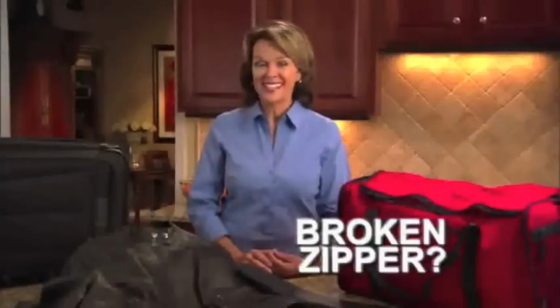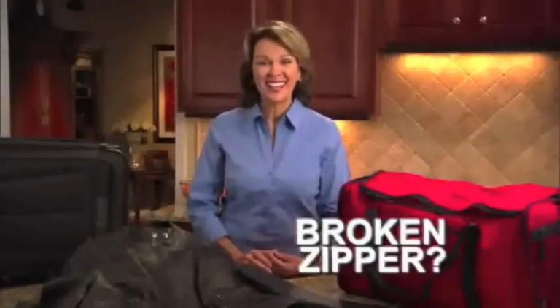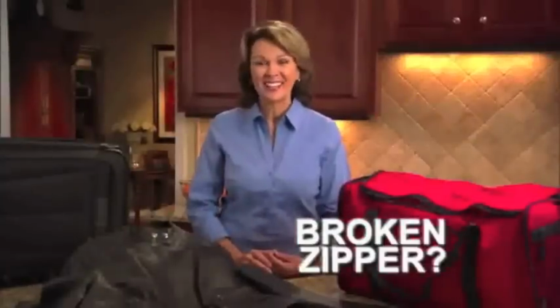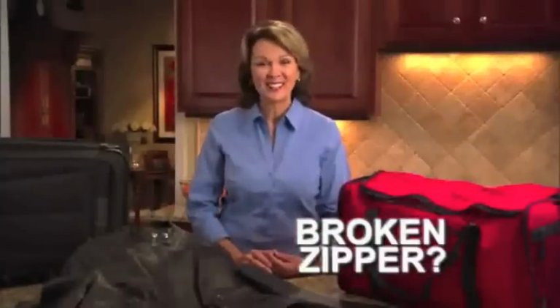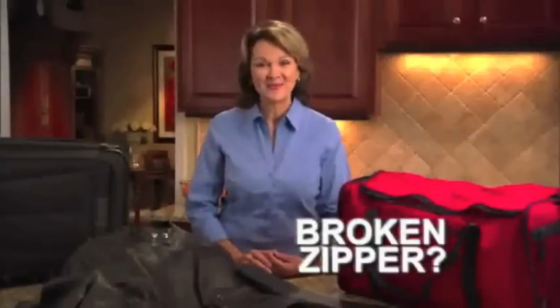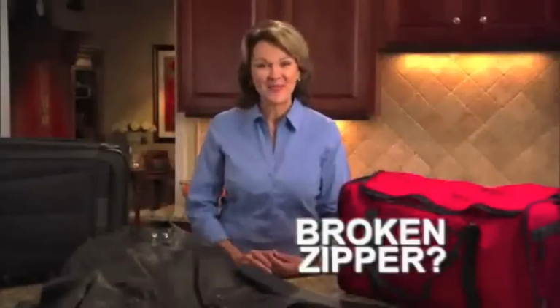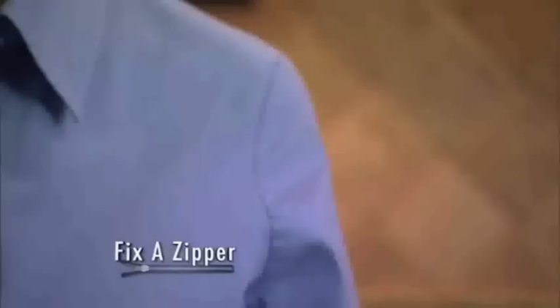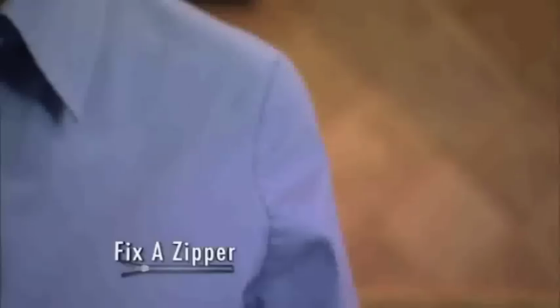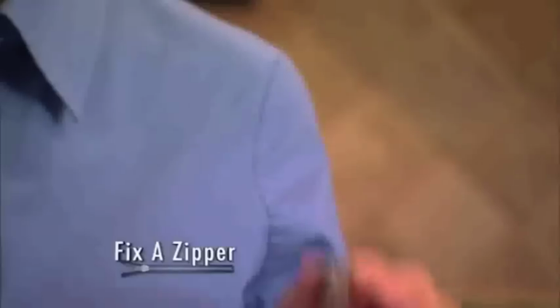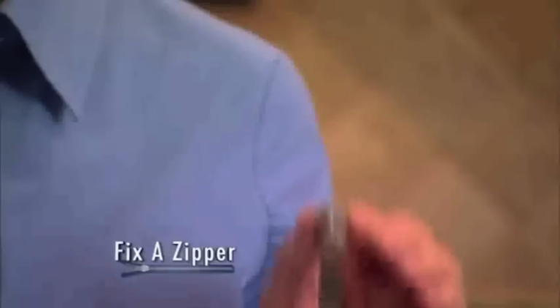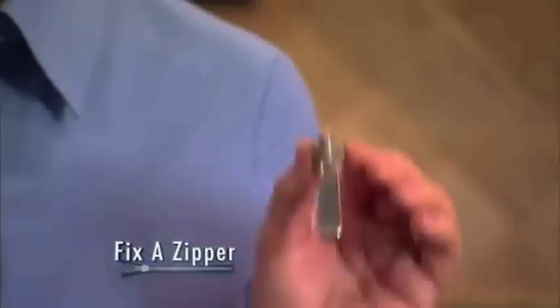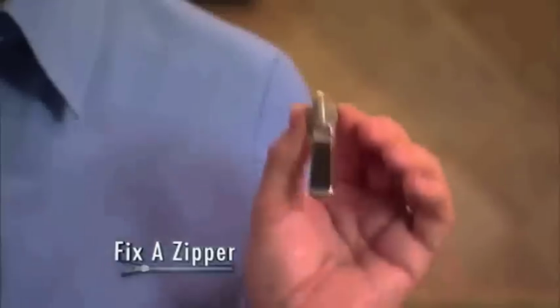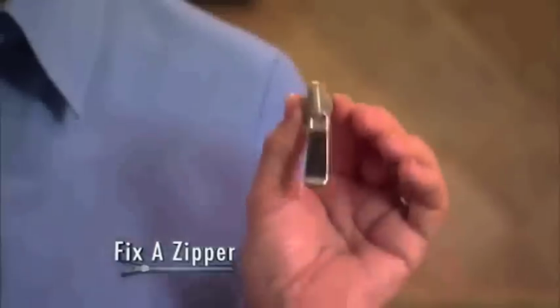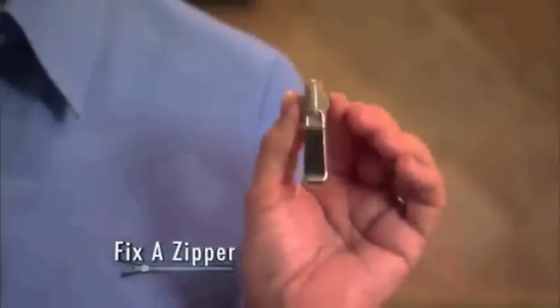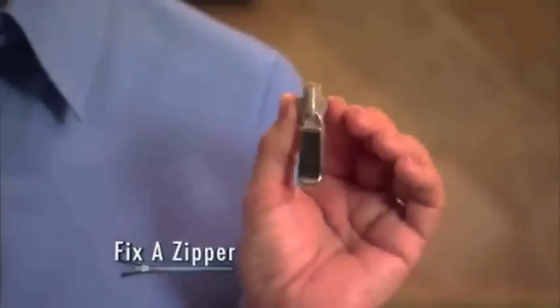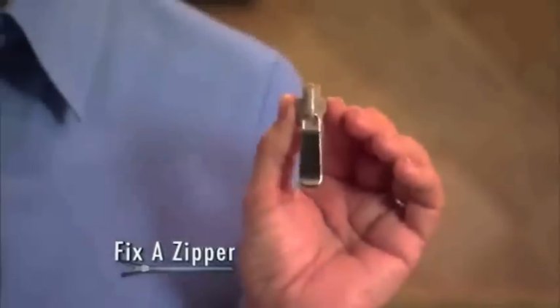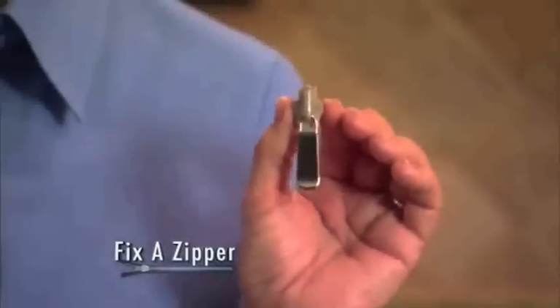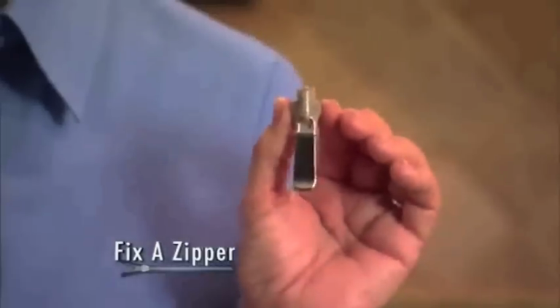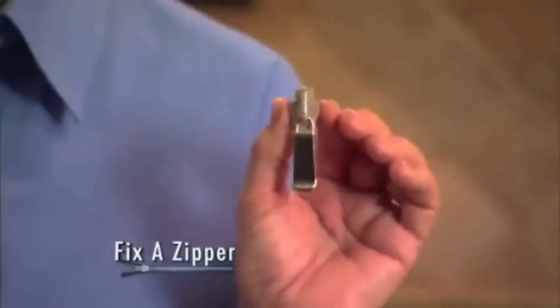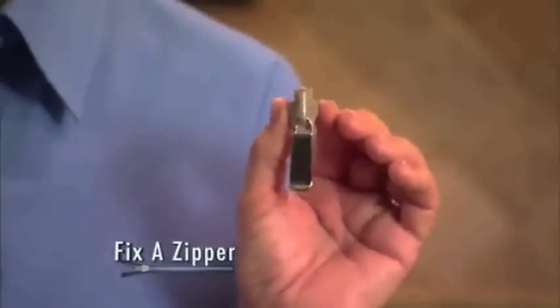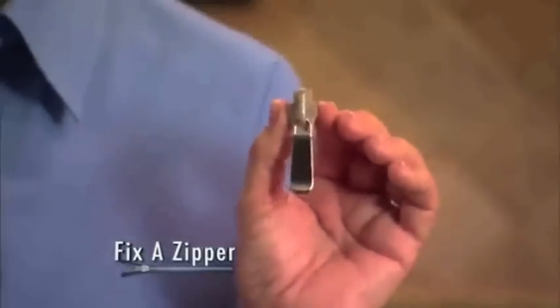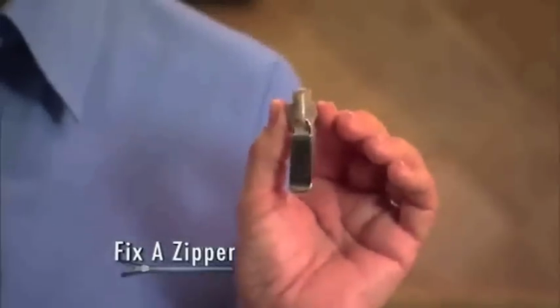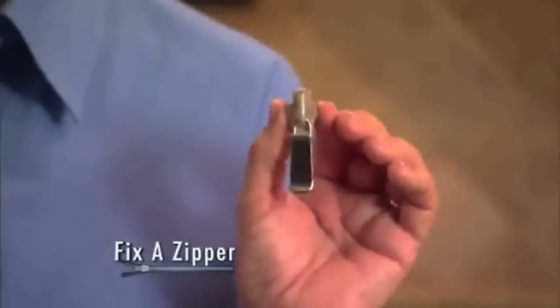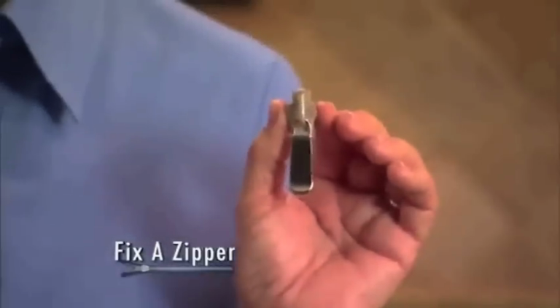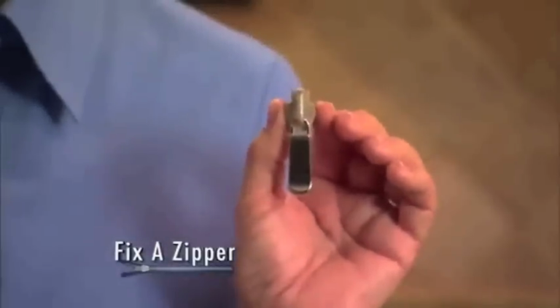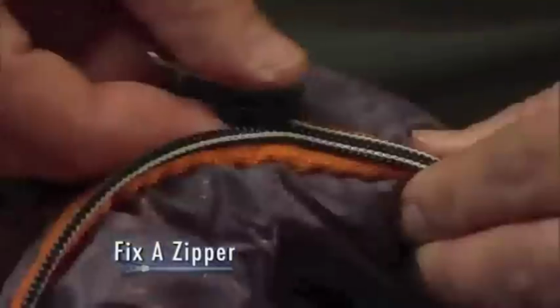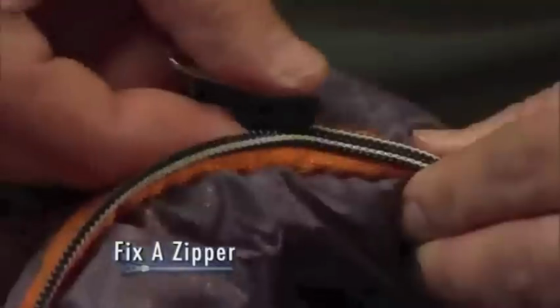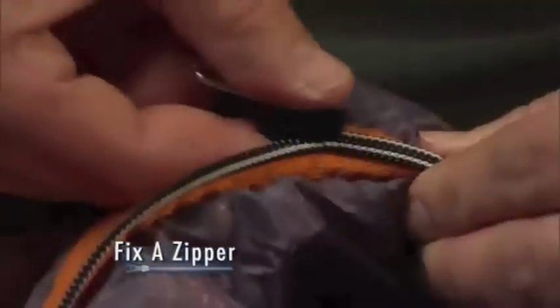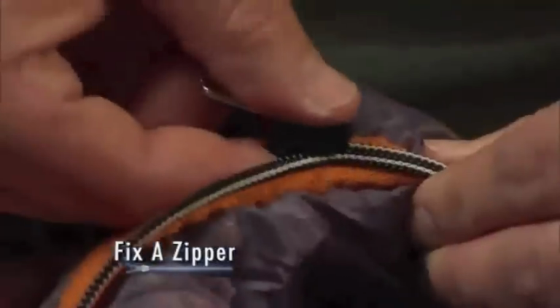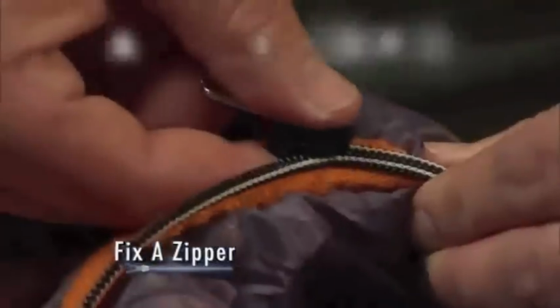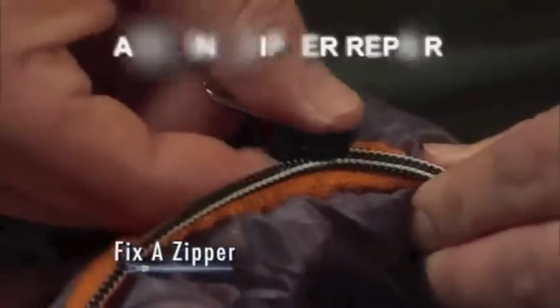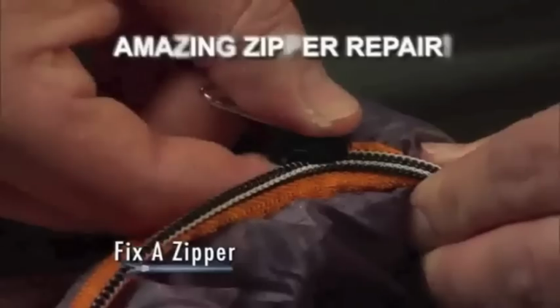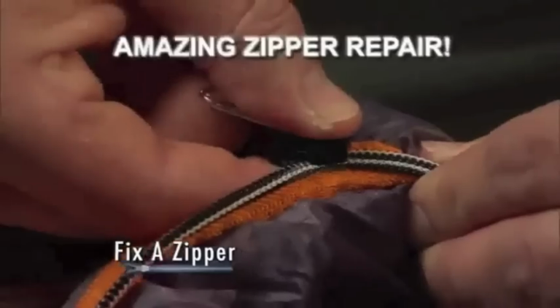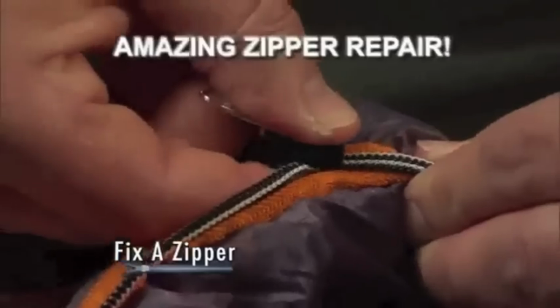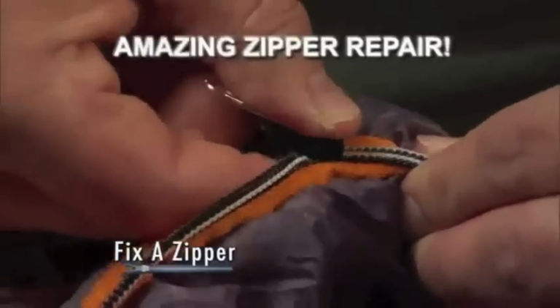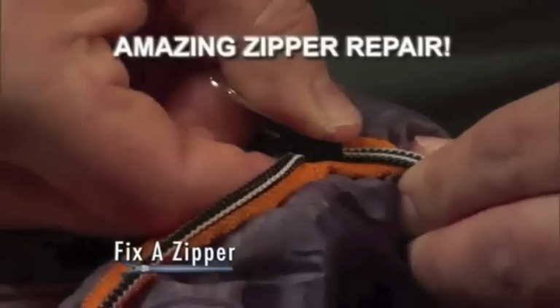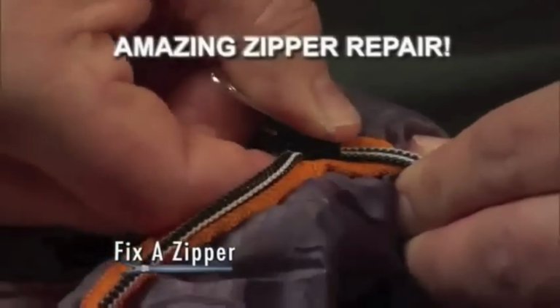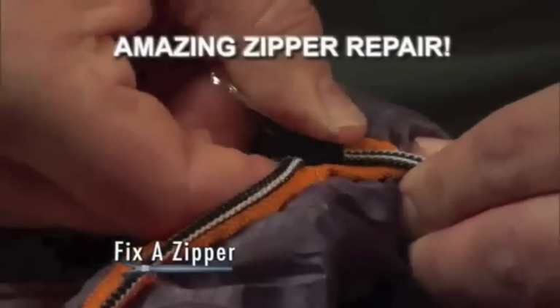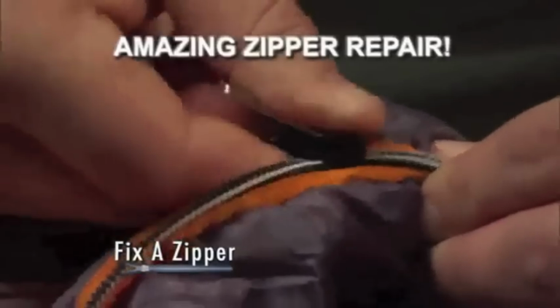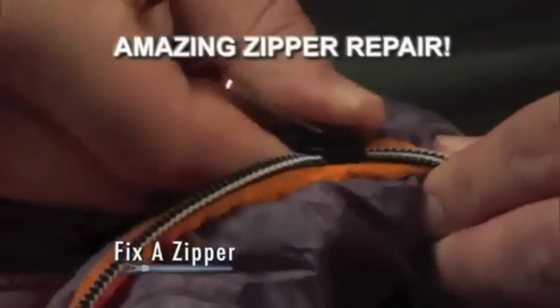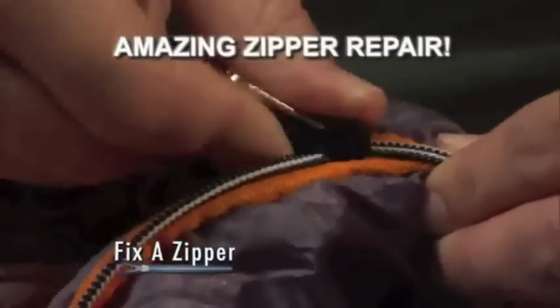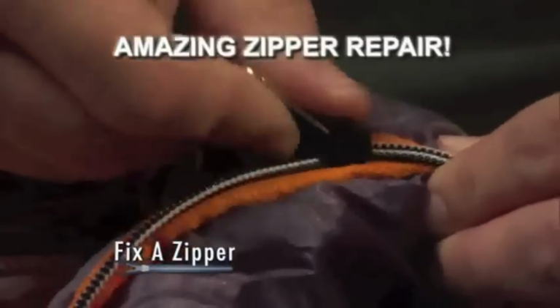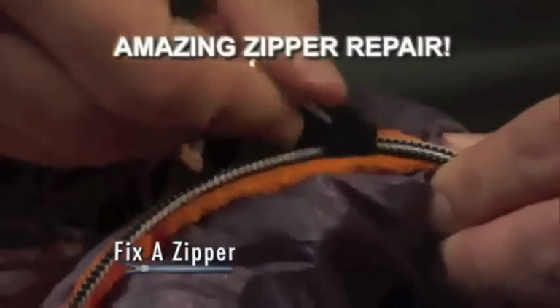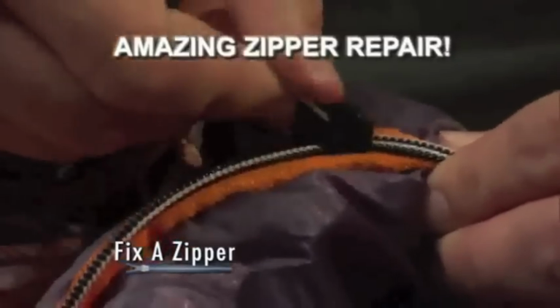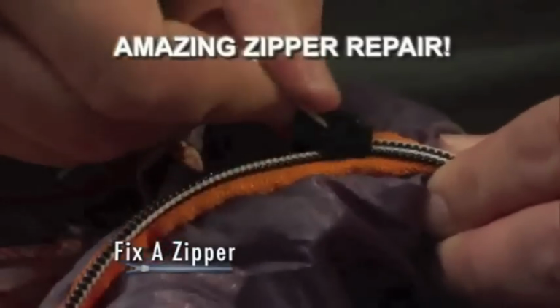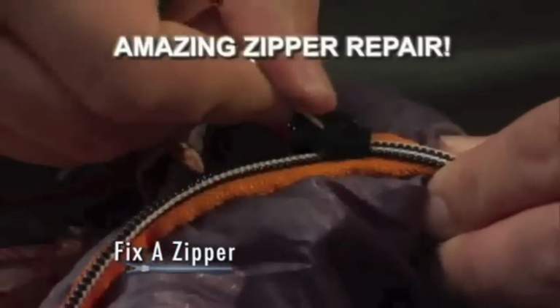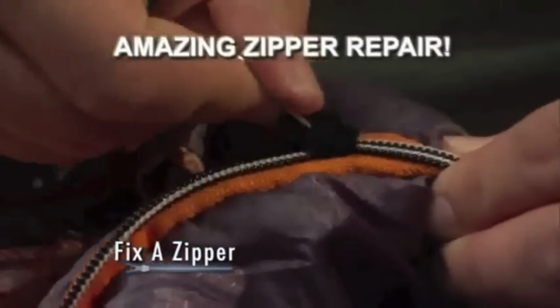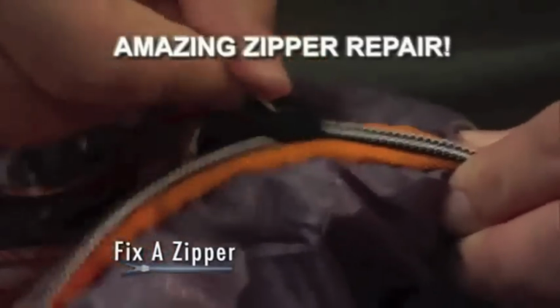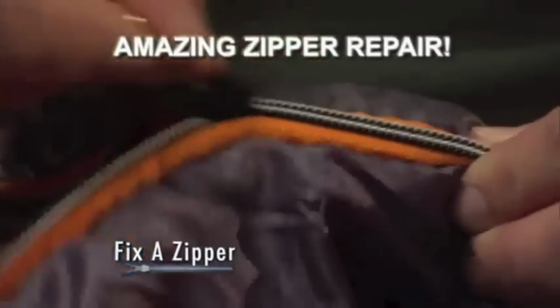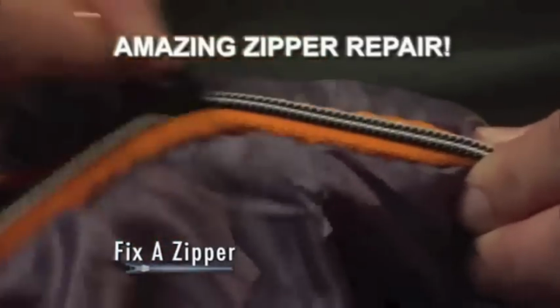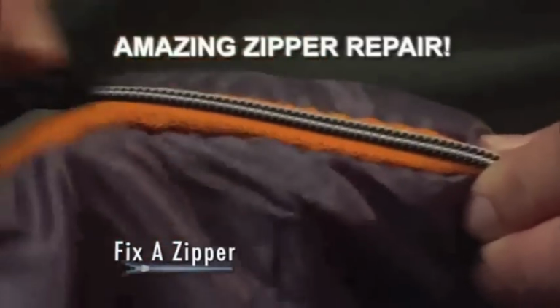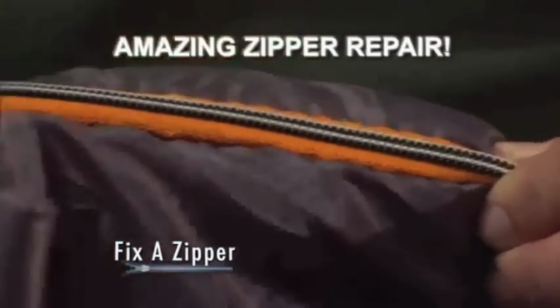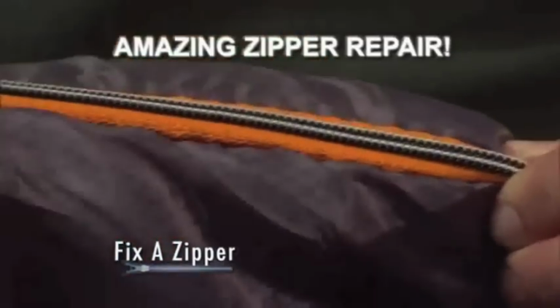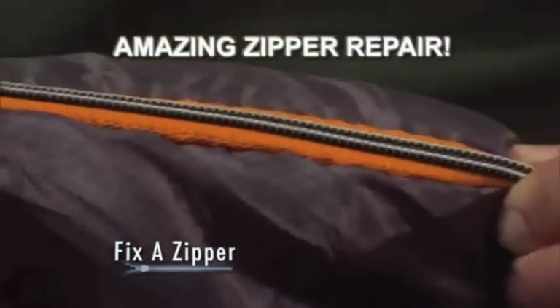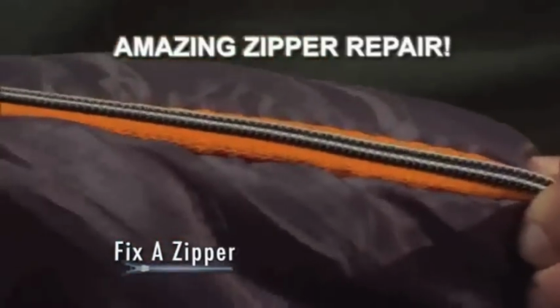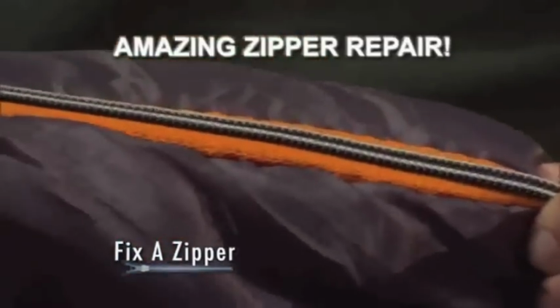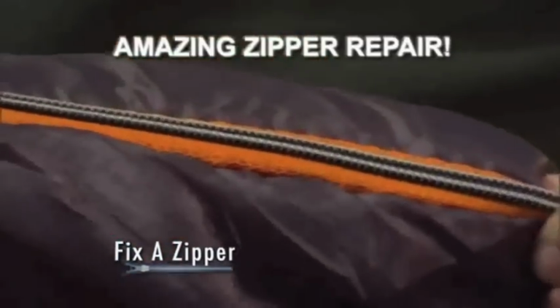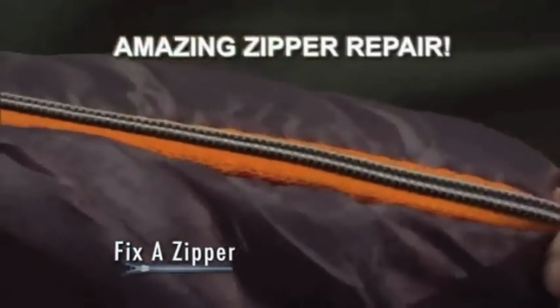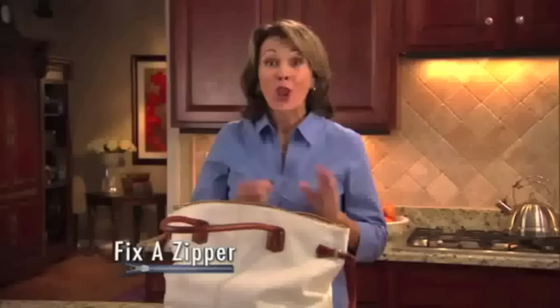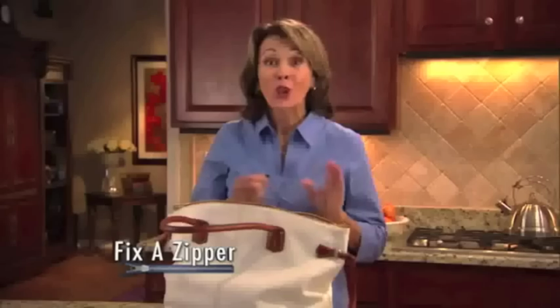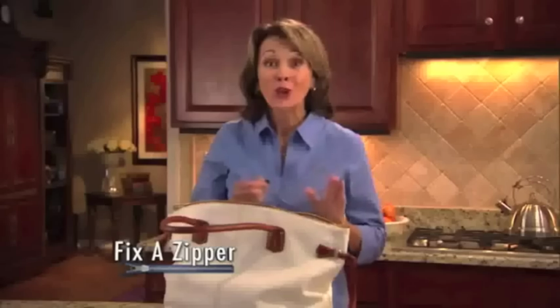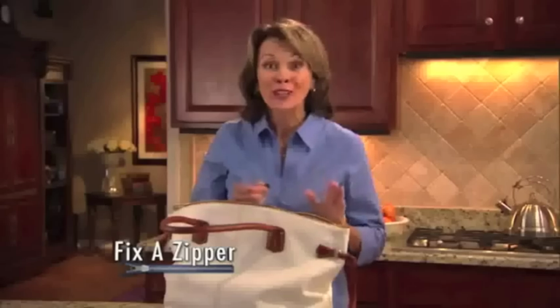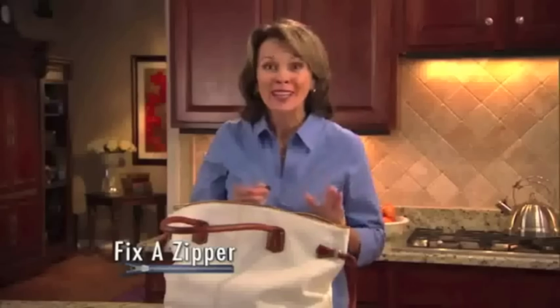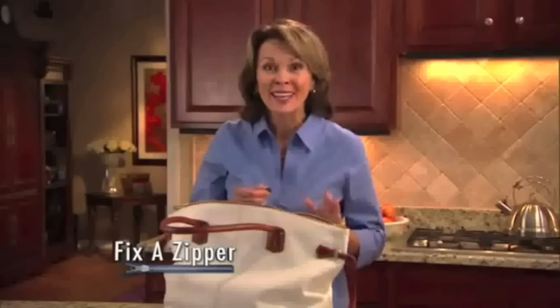Not anymore. Finally, there's Fix-A-Zipper, the amazing zipper repair tool that works in just one, two, three. Look again.